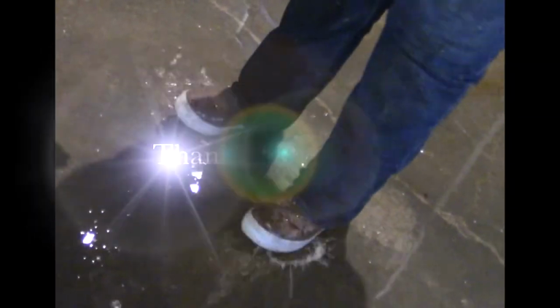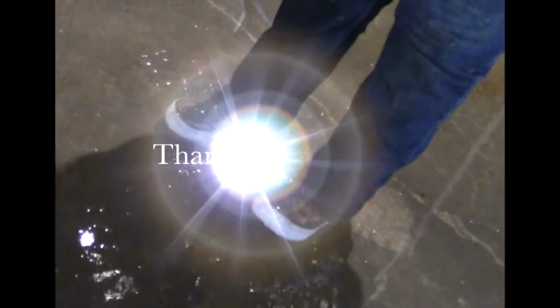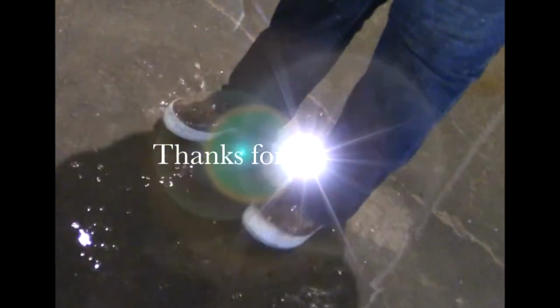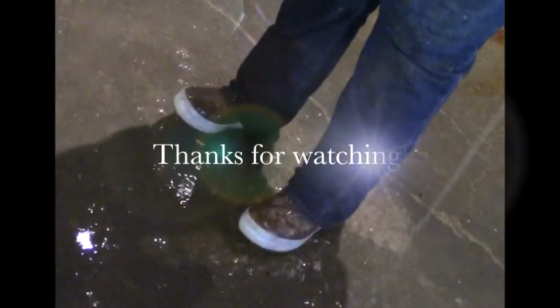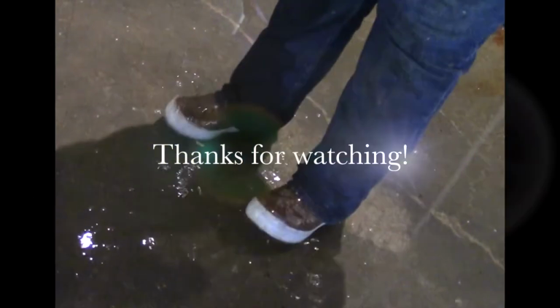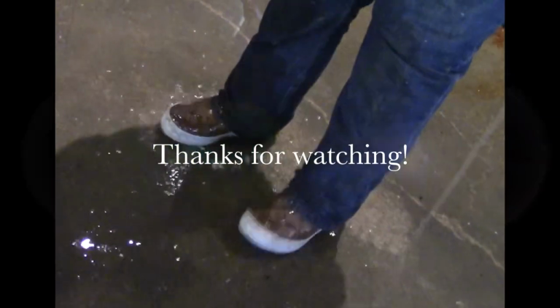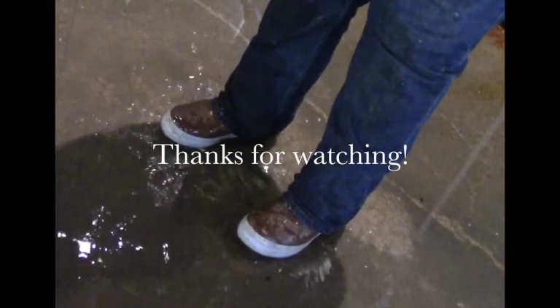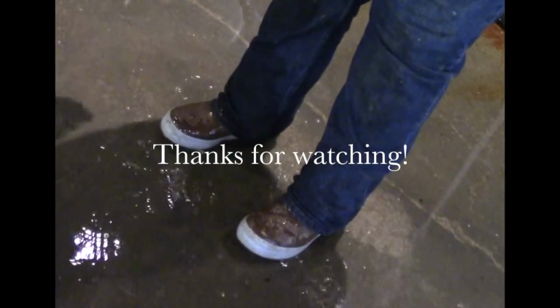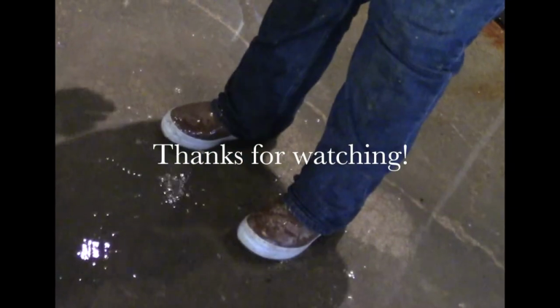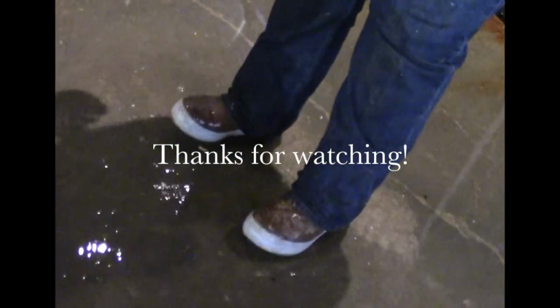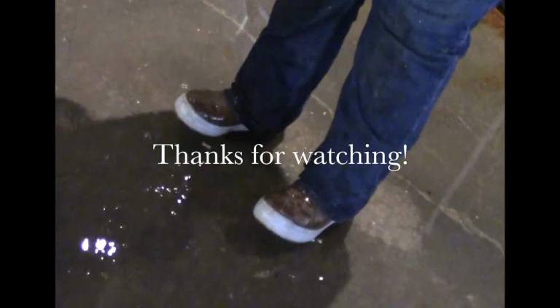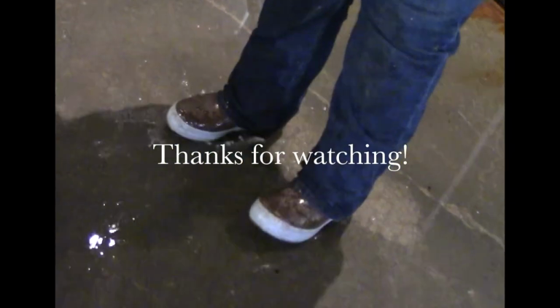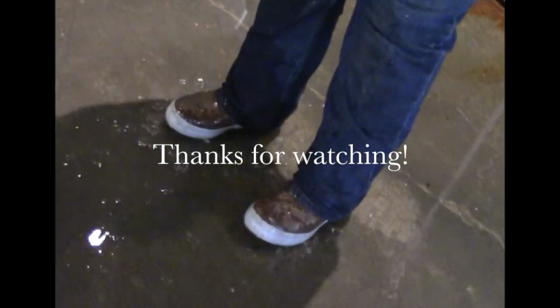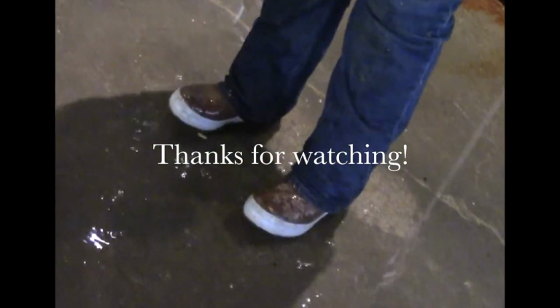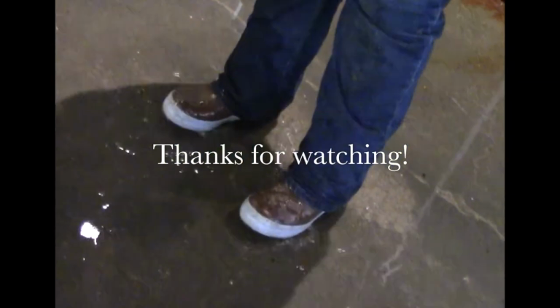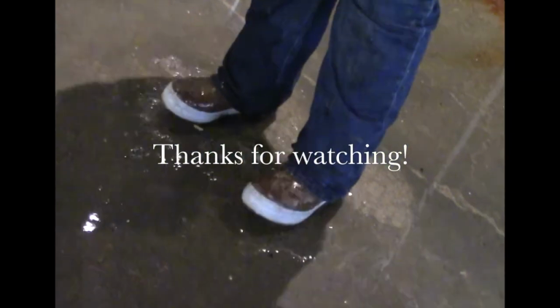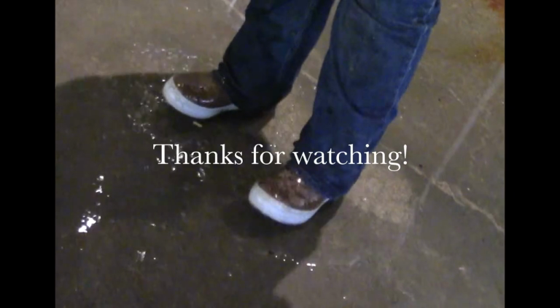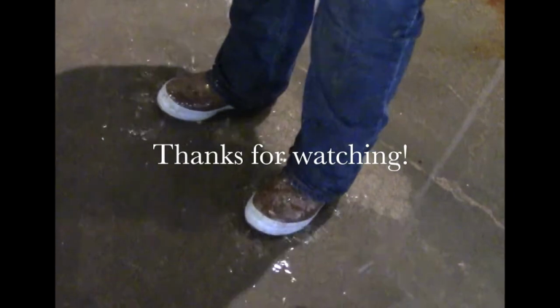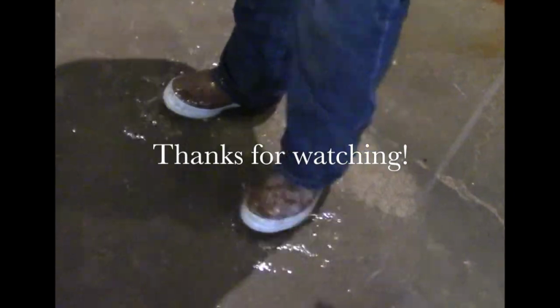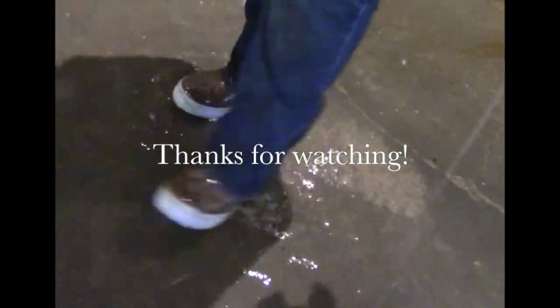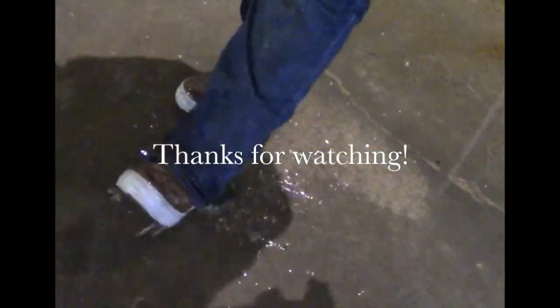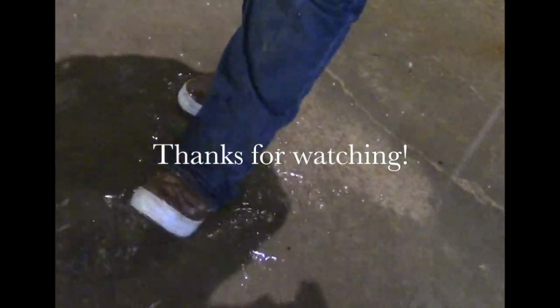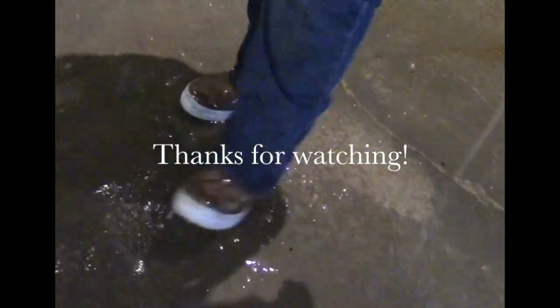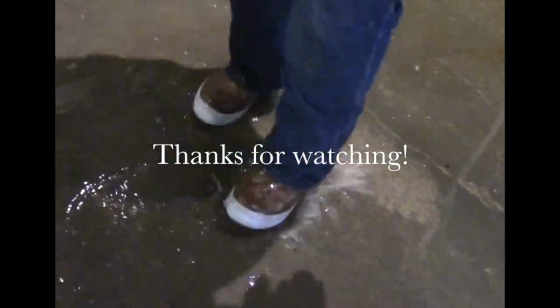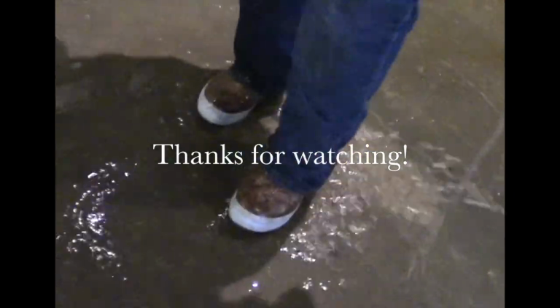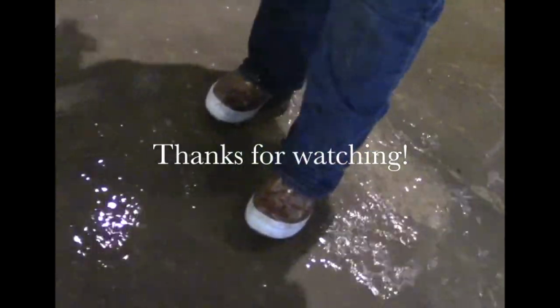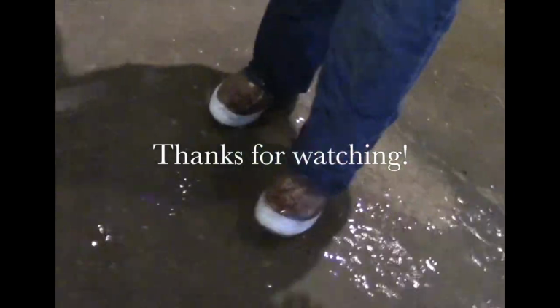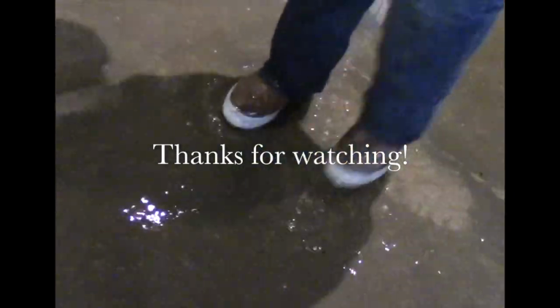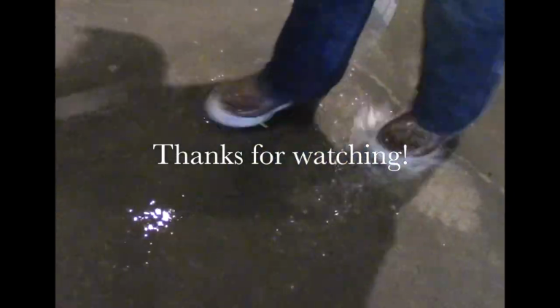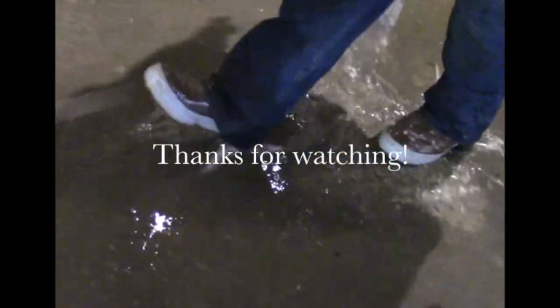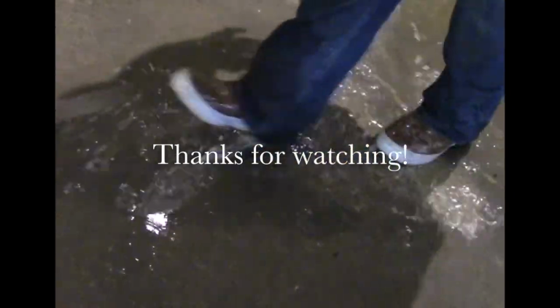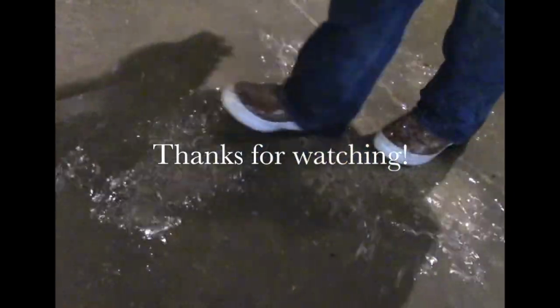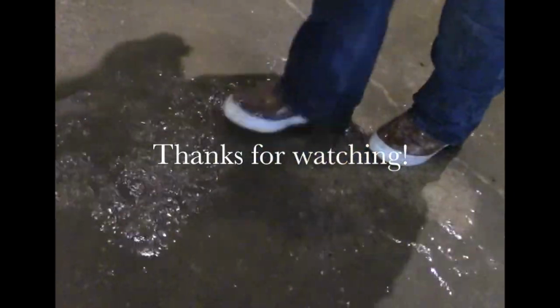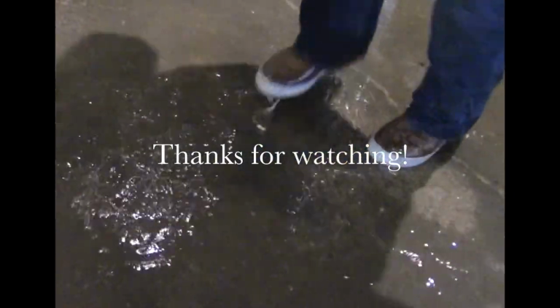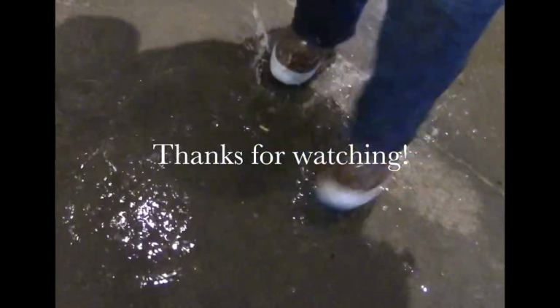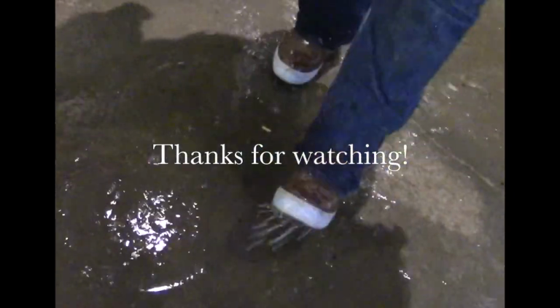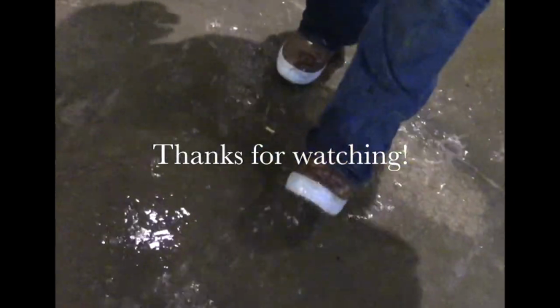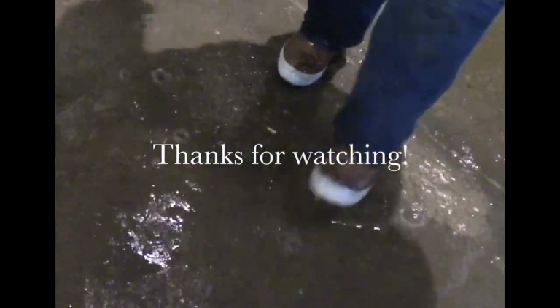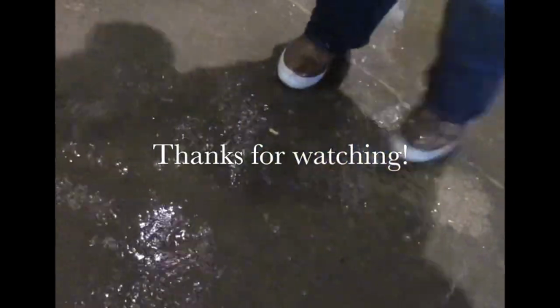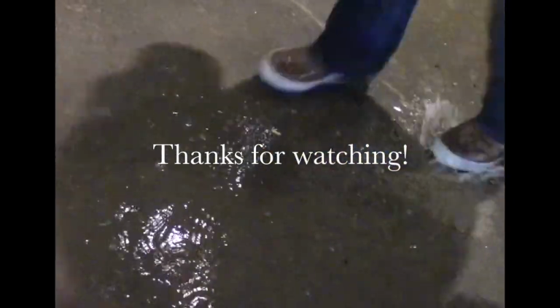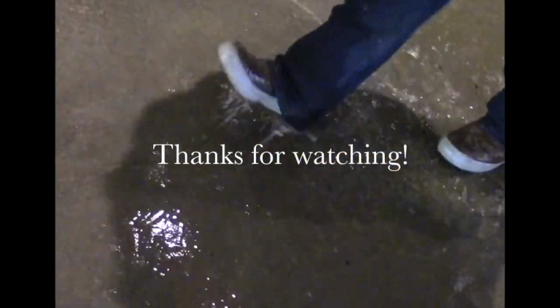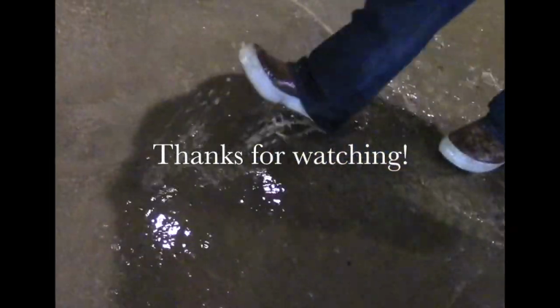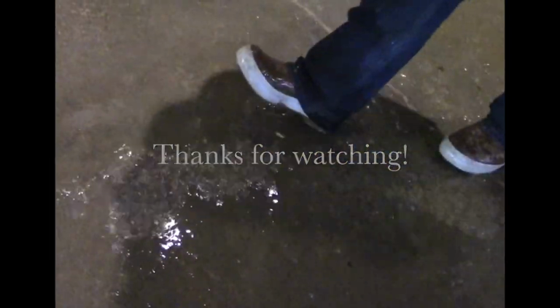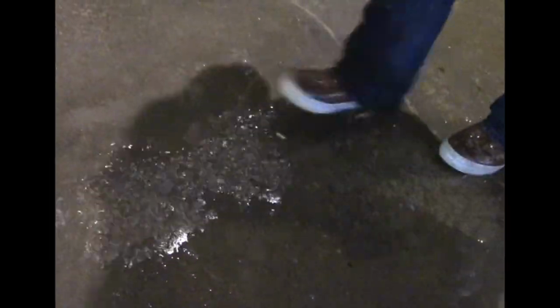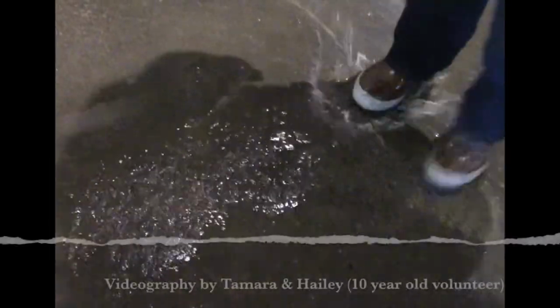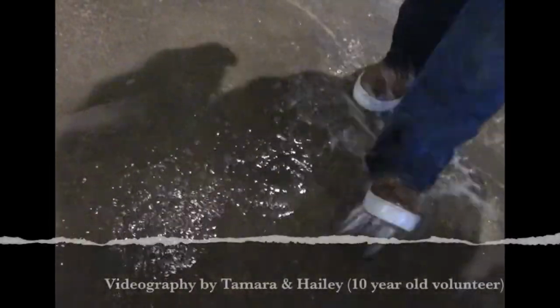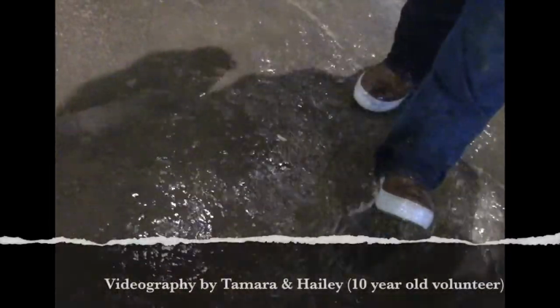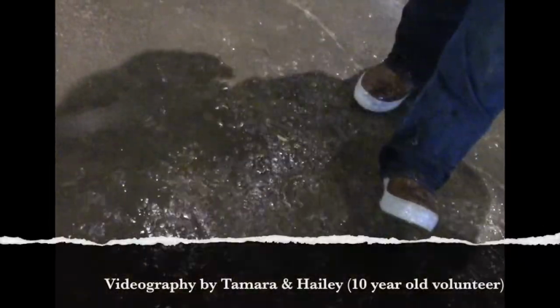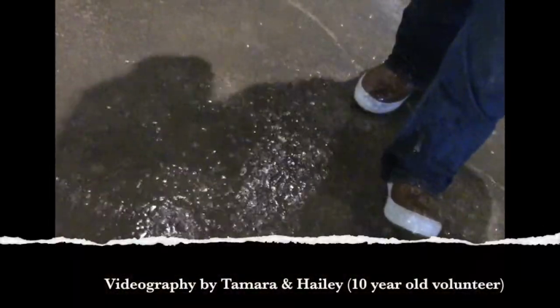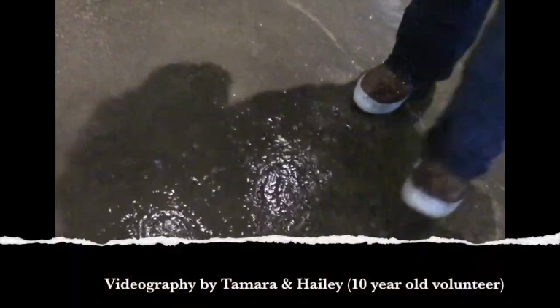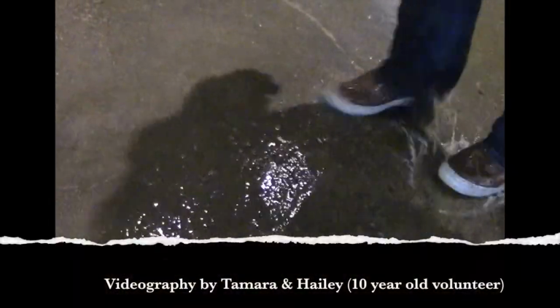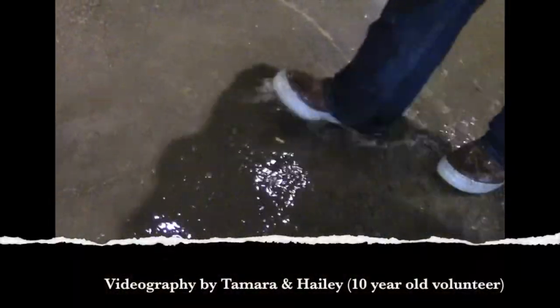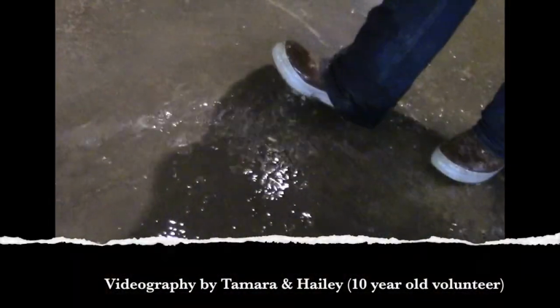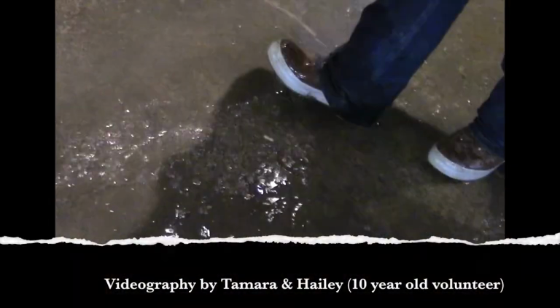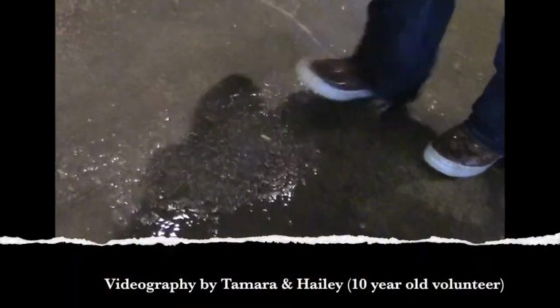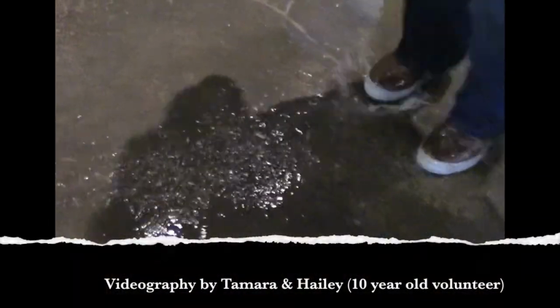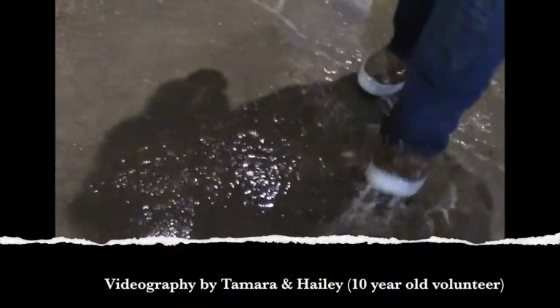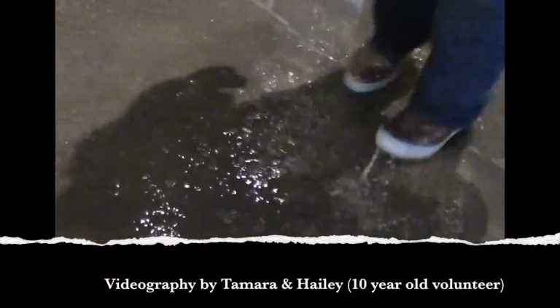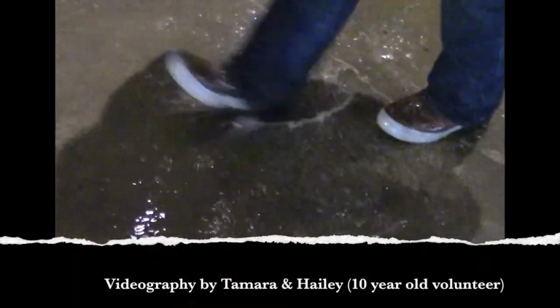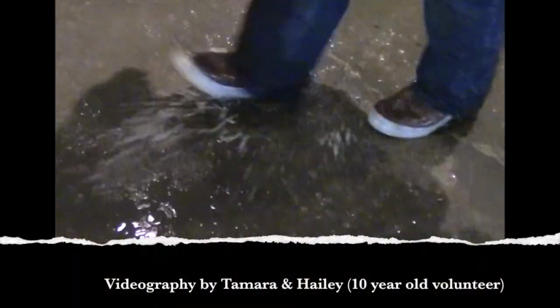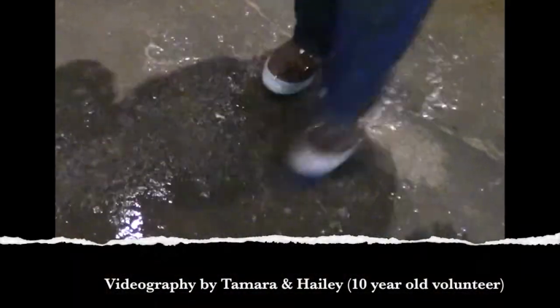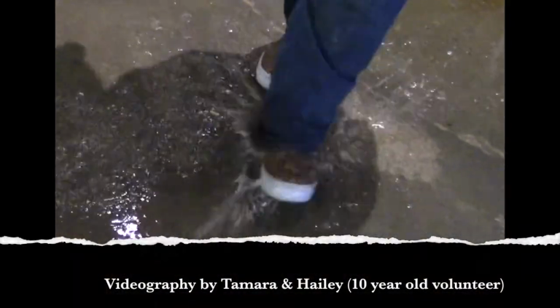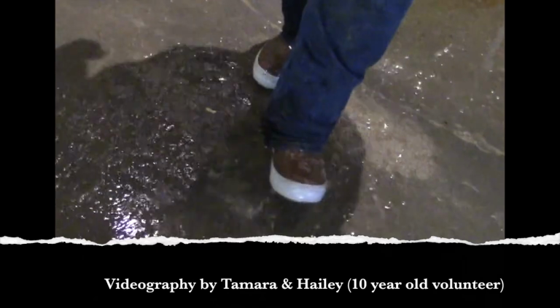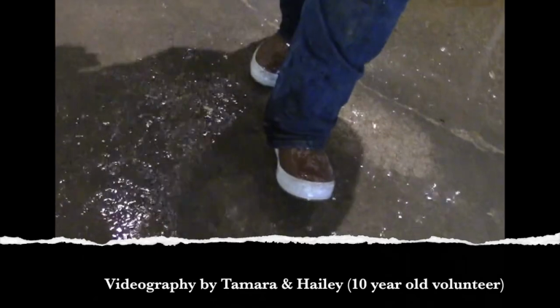Thanks for watching, and we look forward to showing you water flow part two — what happens when the water enters the building.